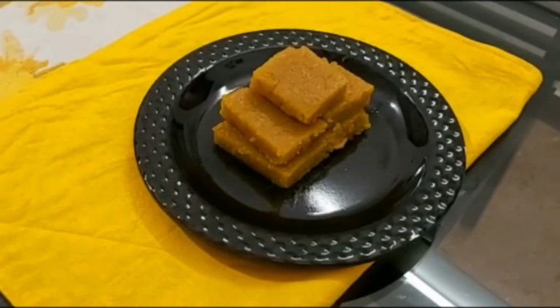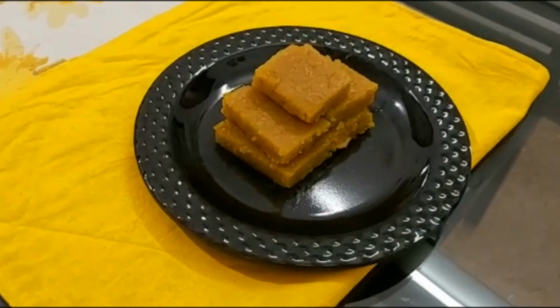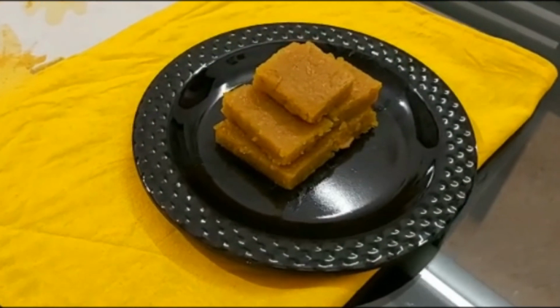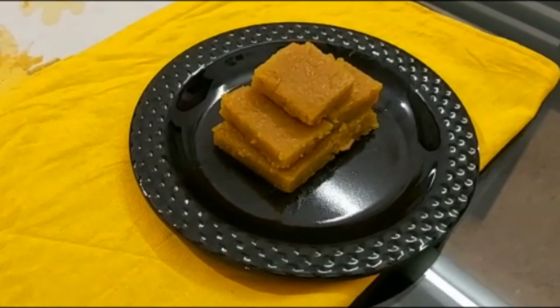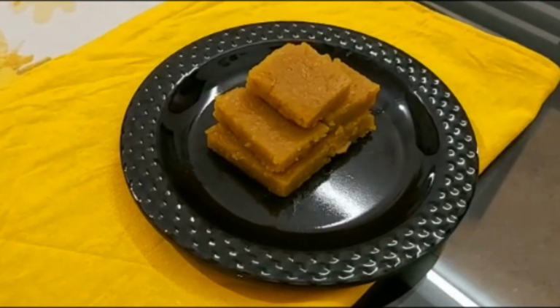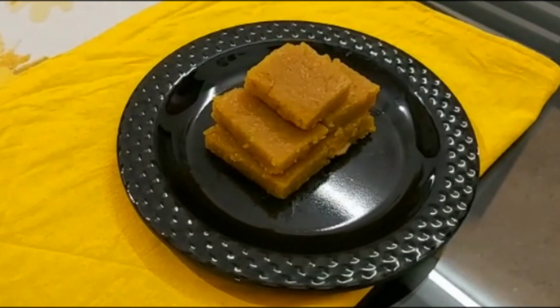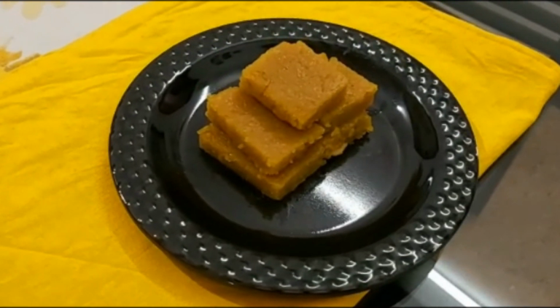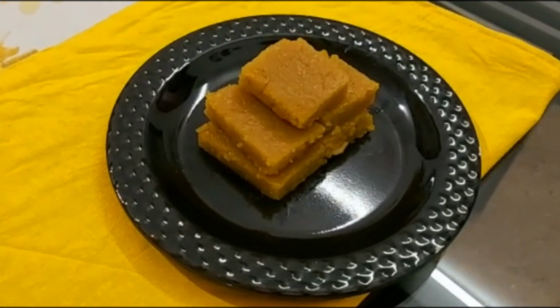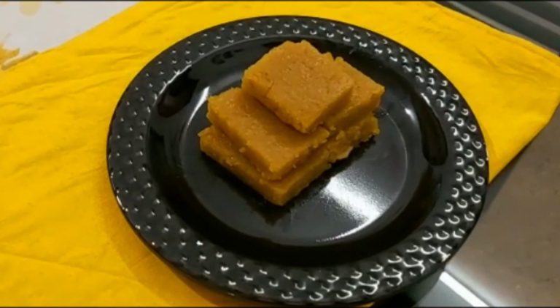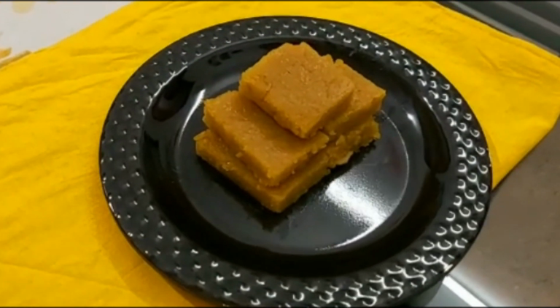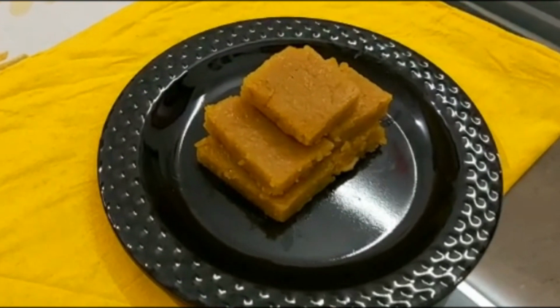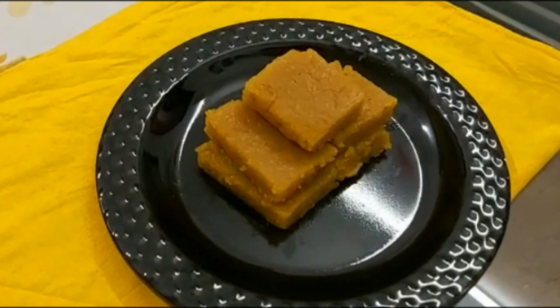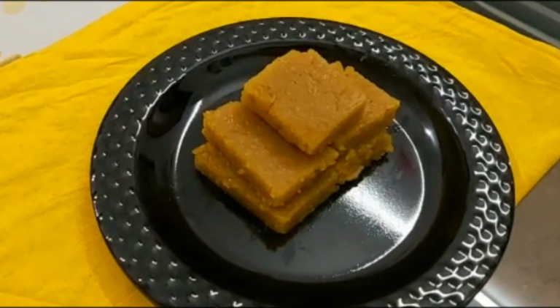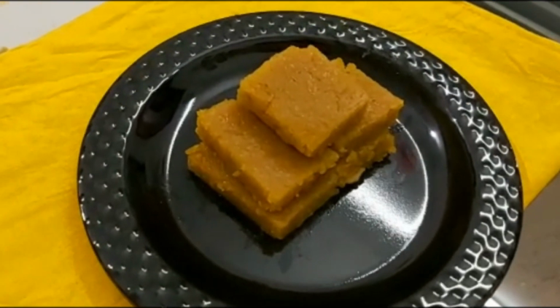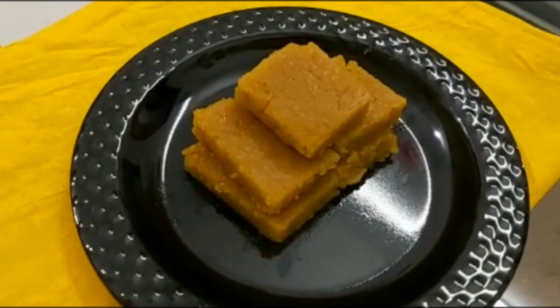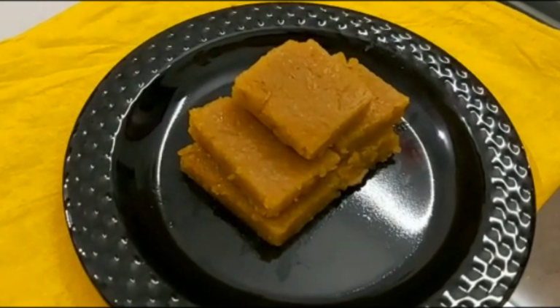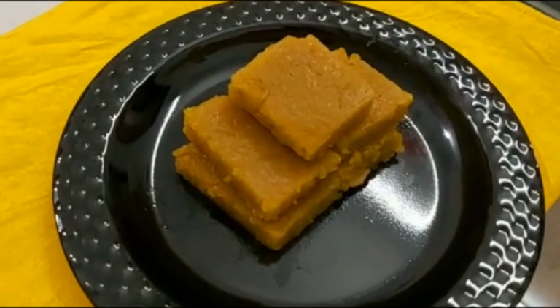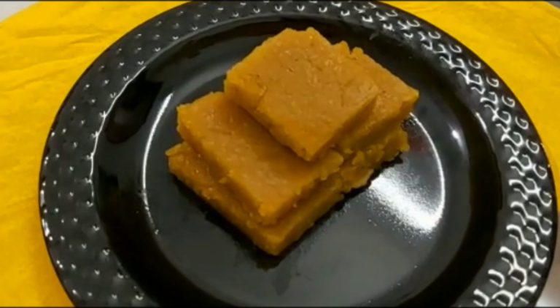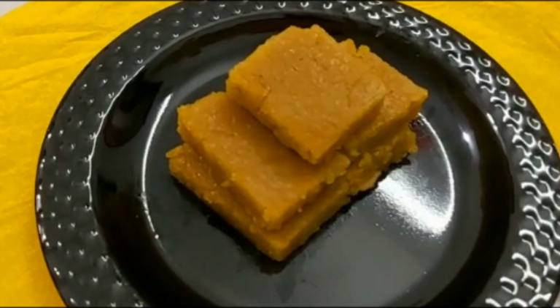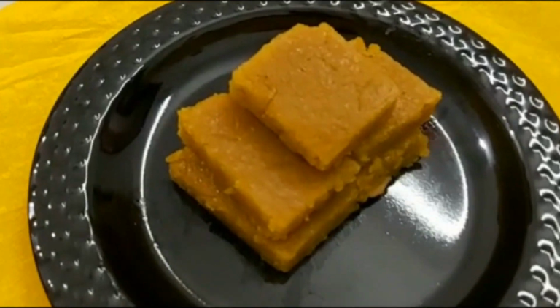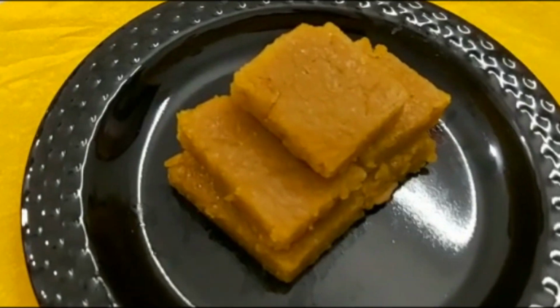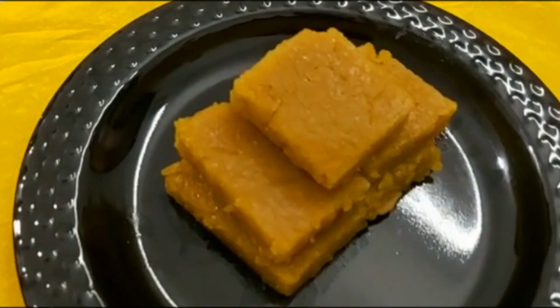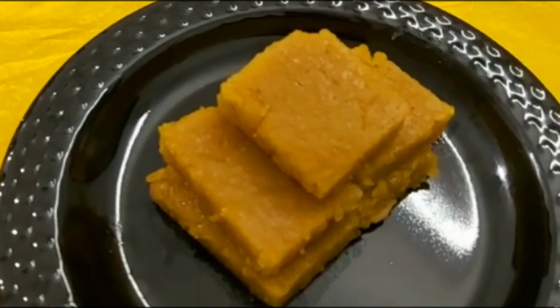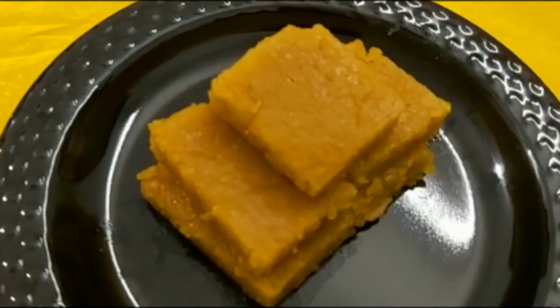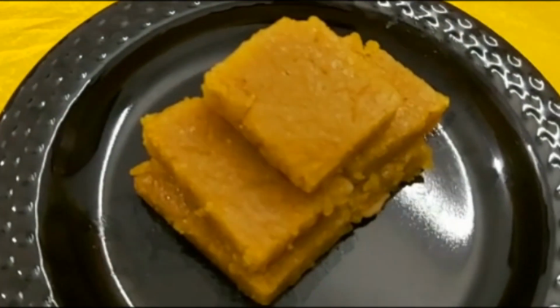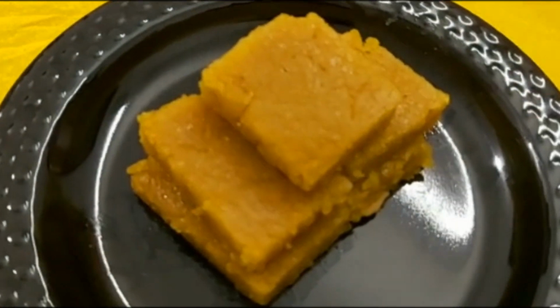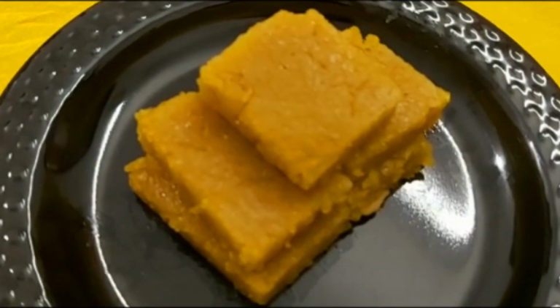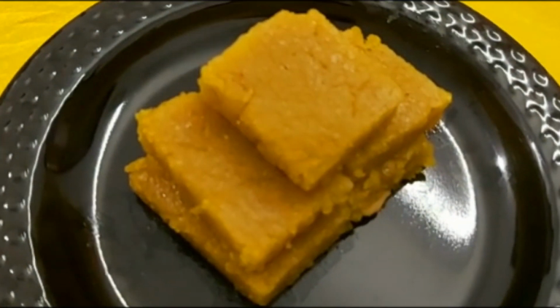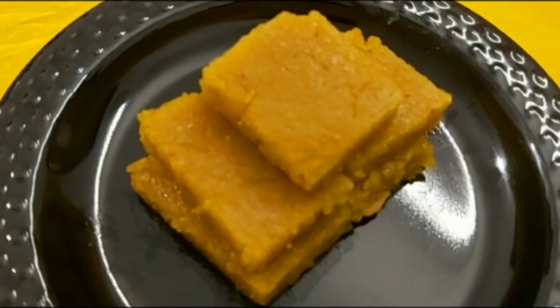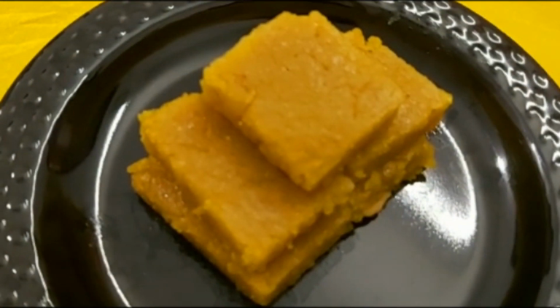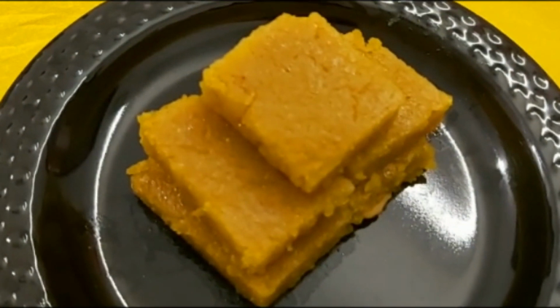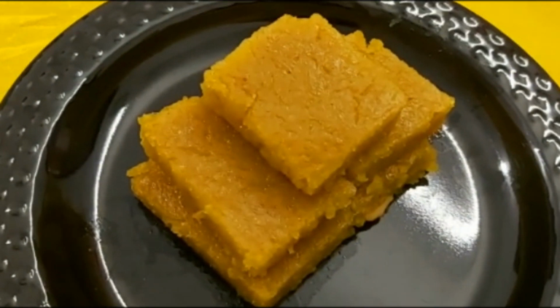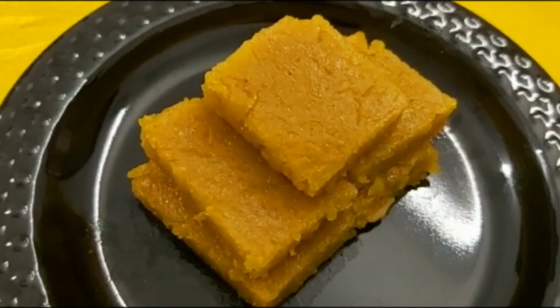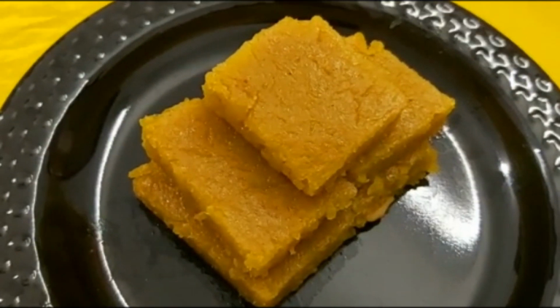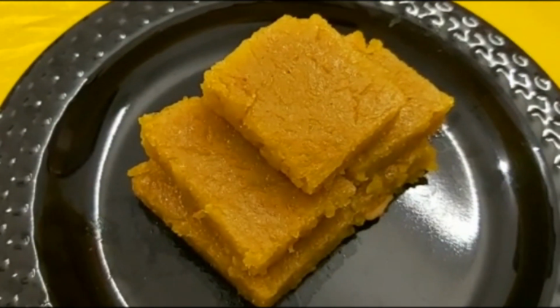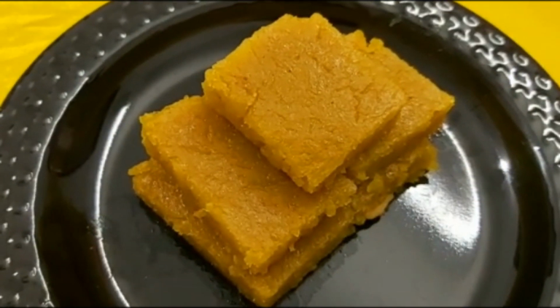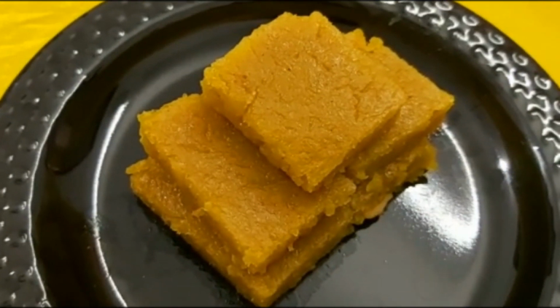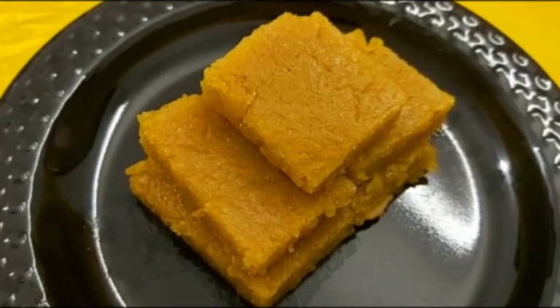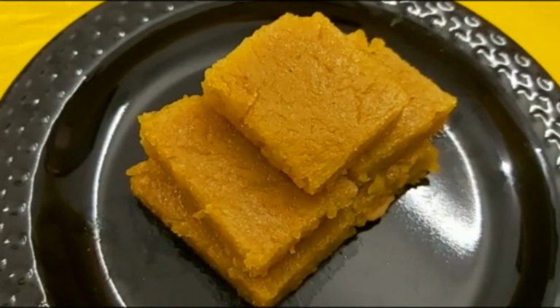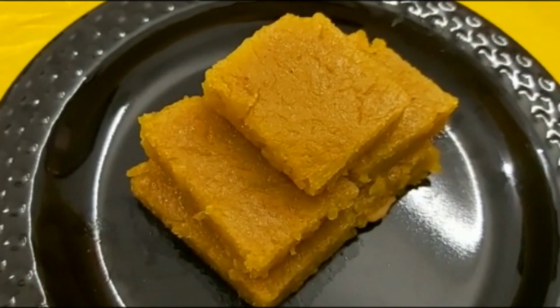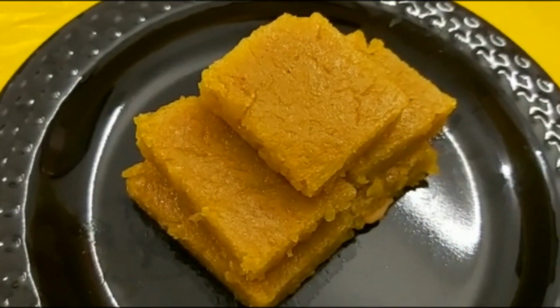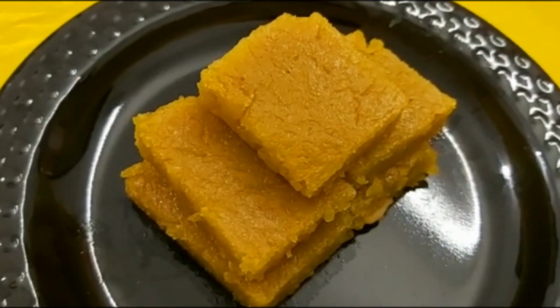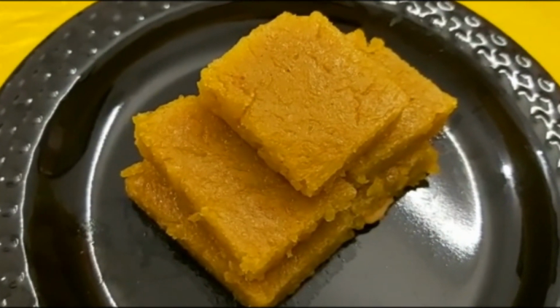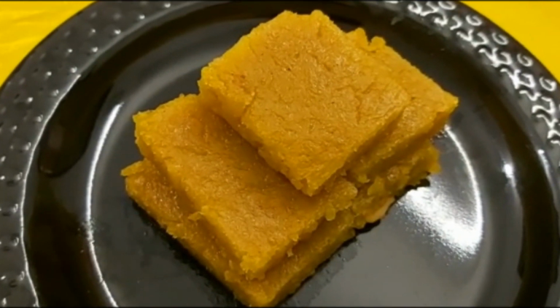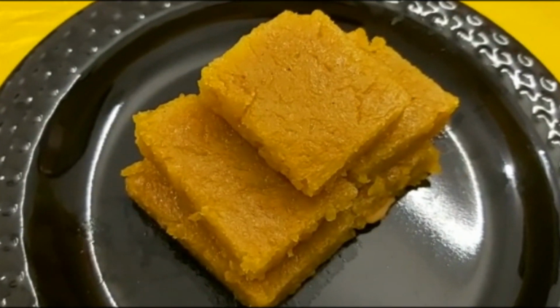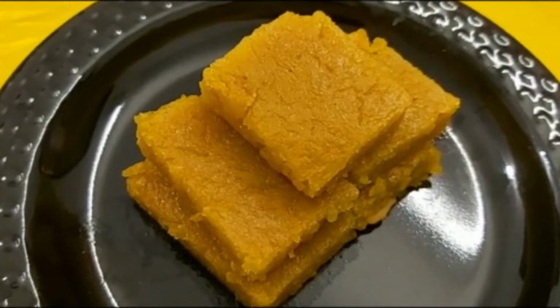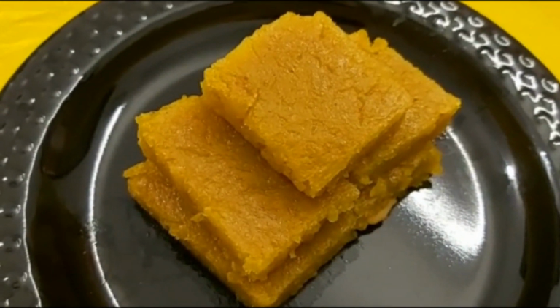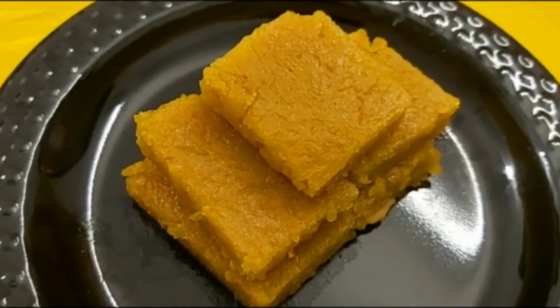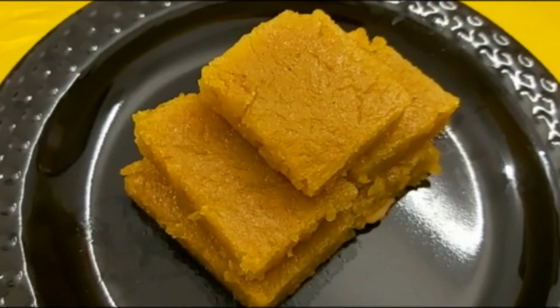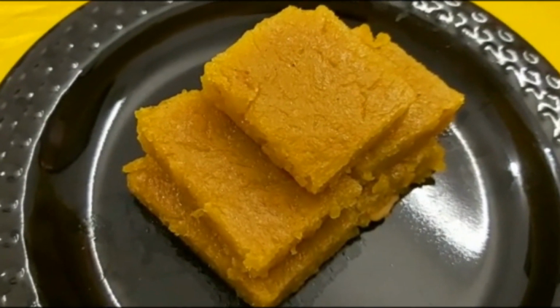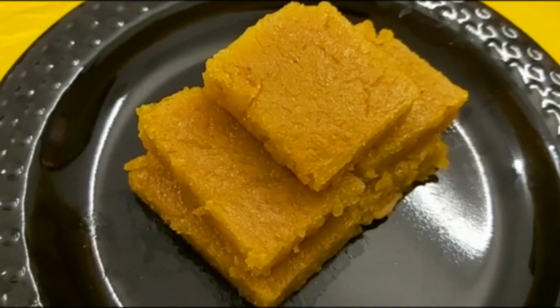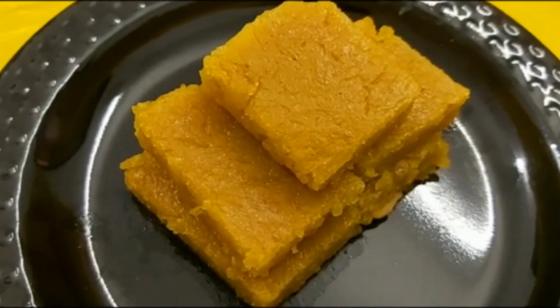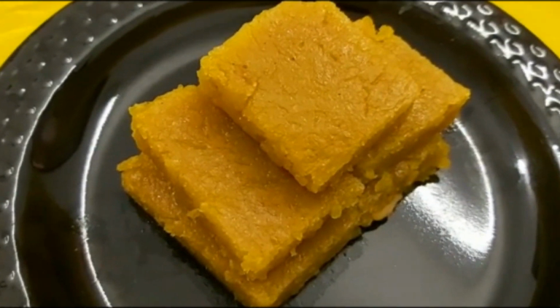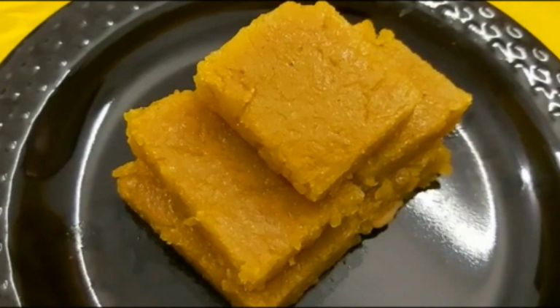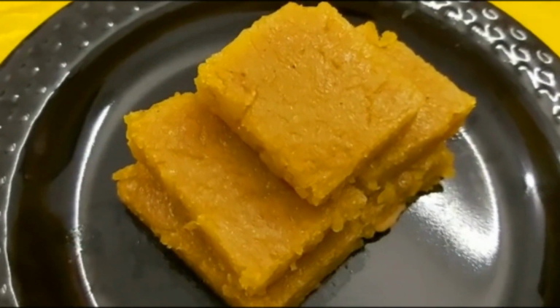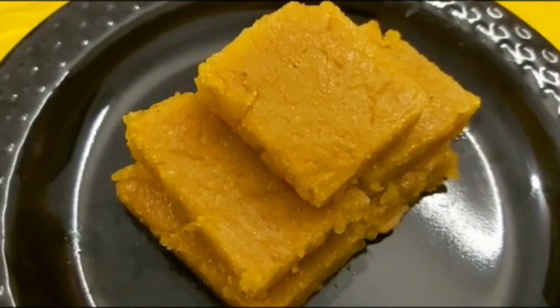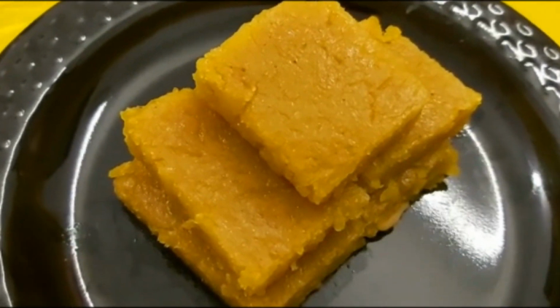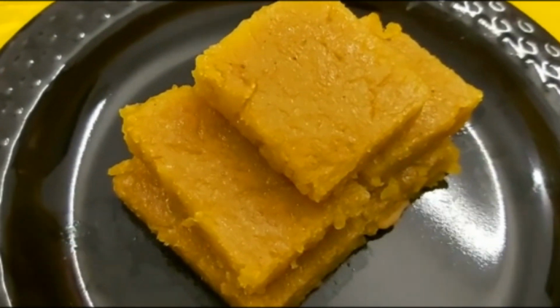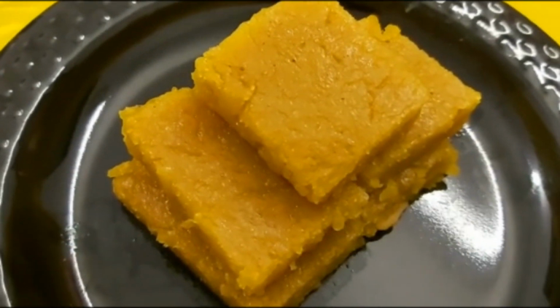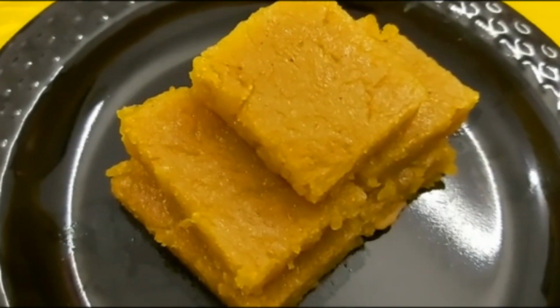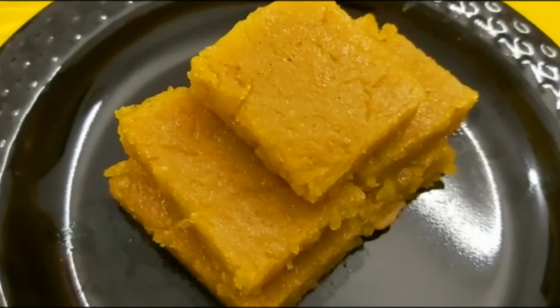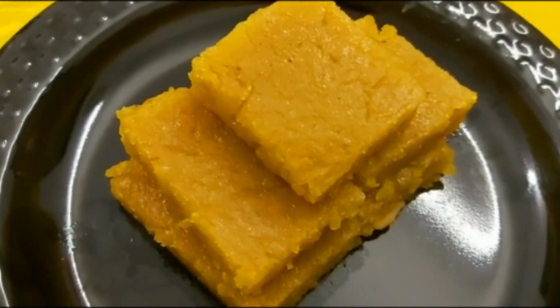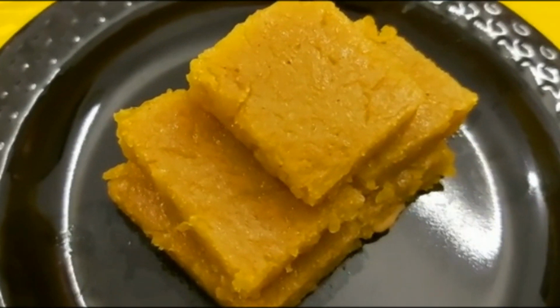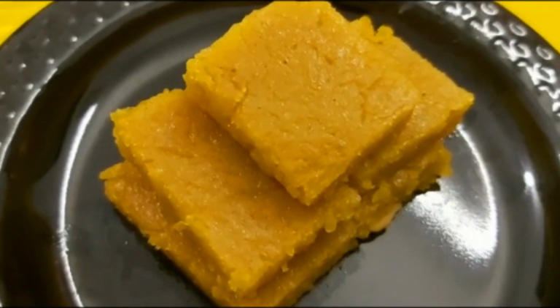It's very easy to make. I am going to make a cup with the Chaka (jackfruit).